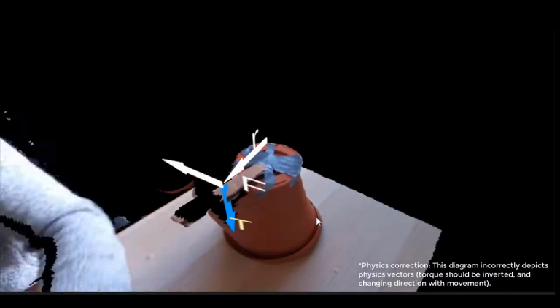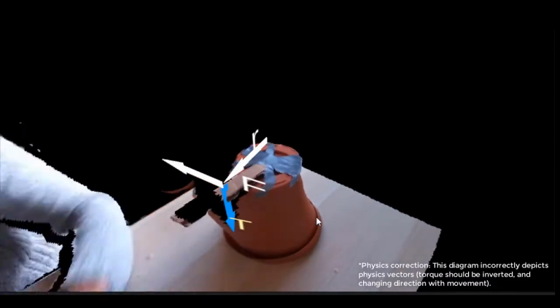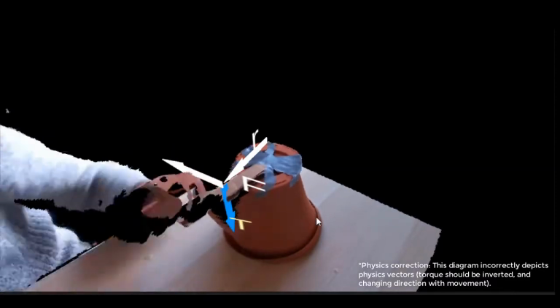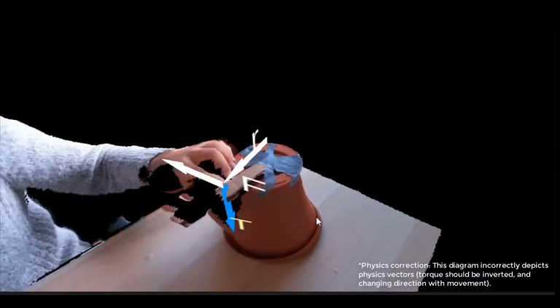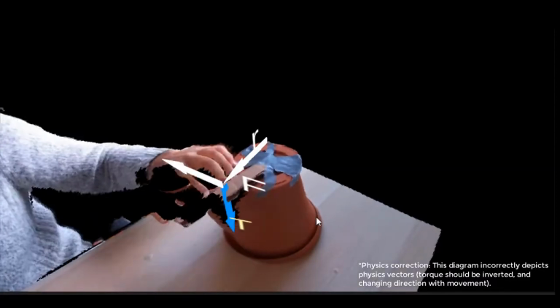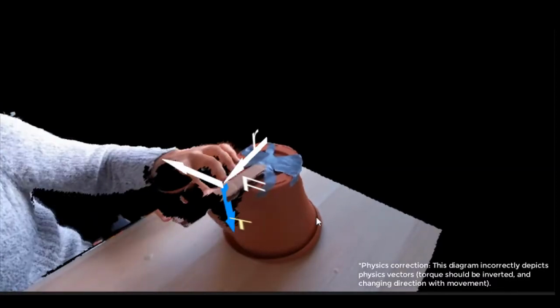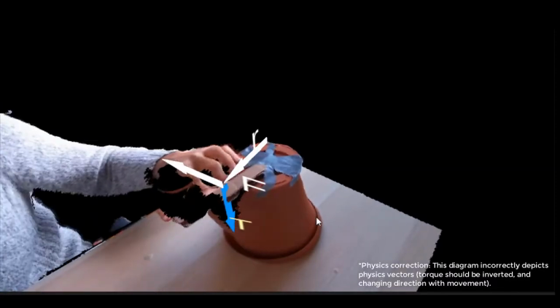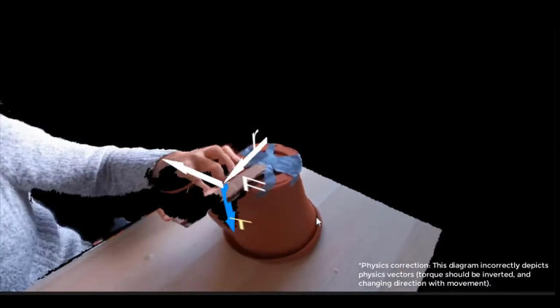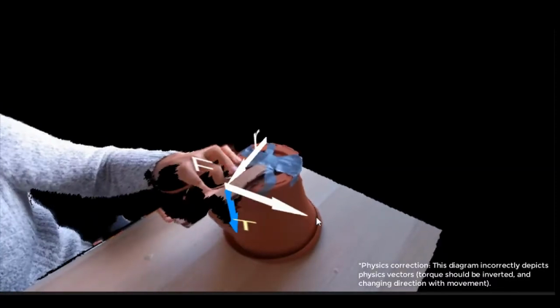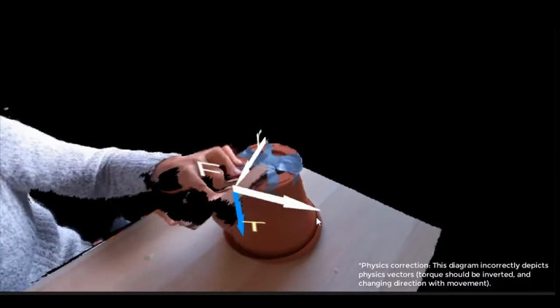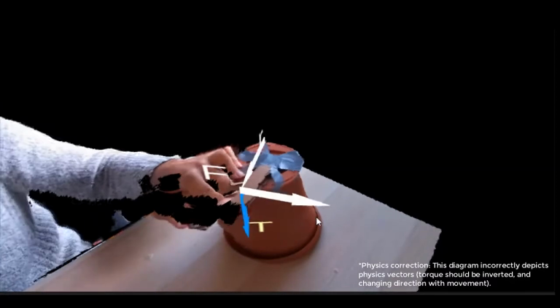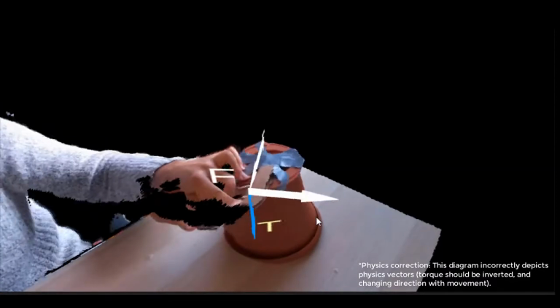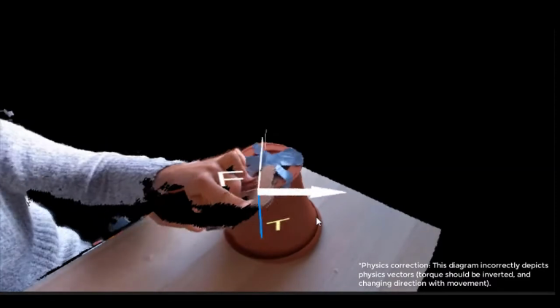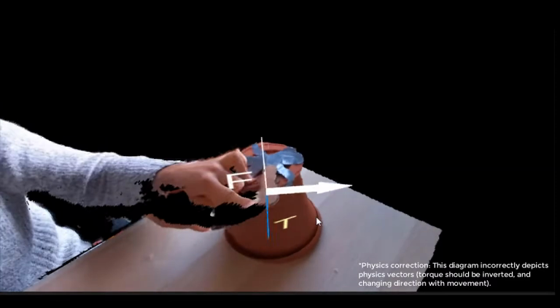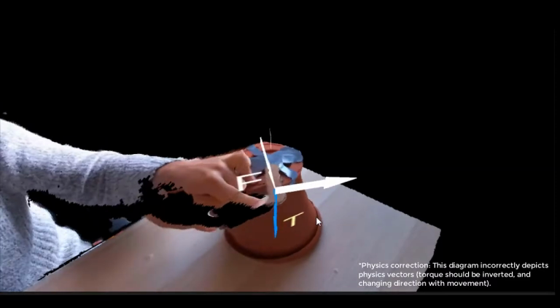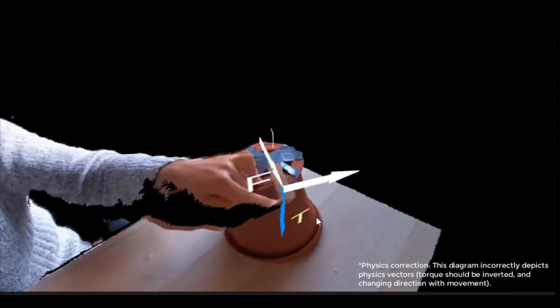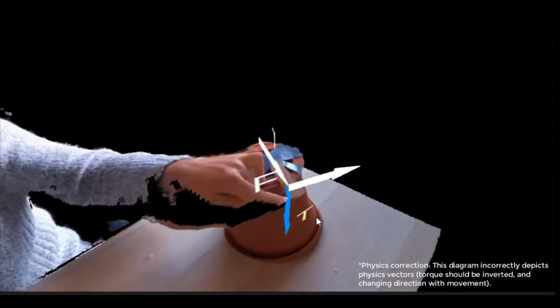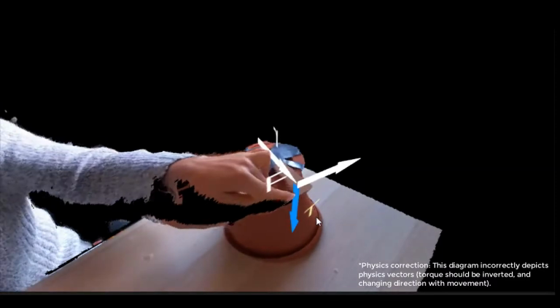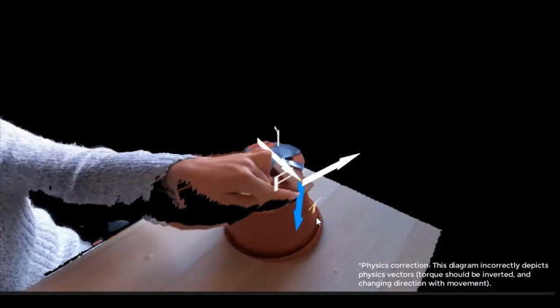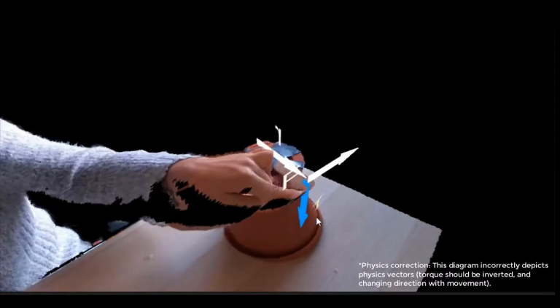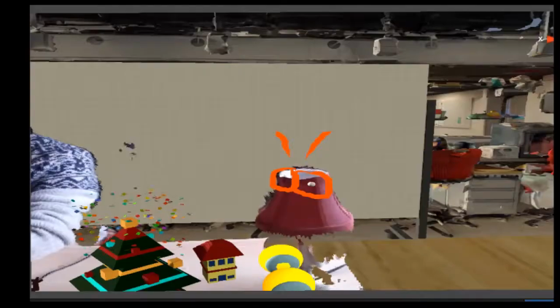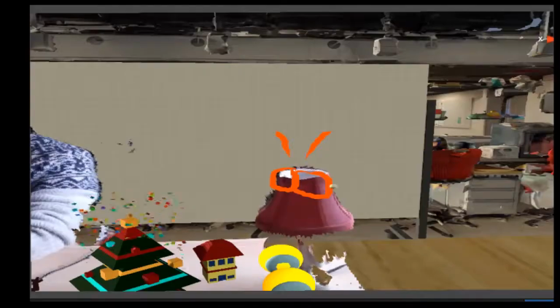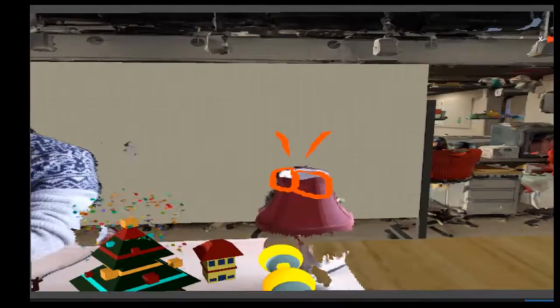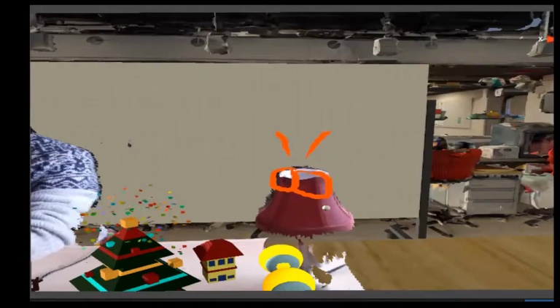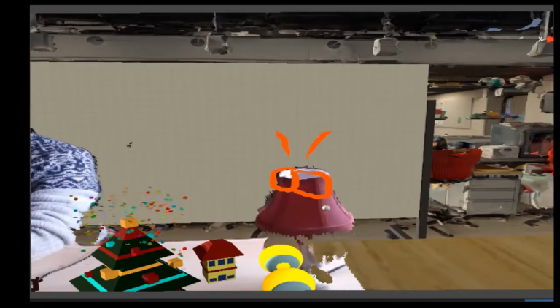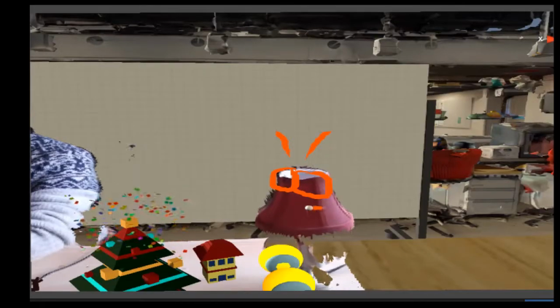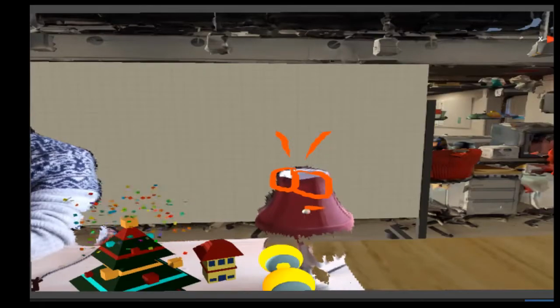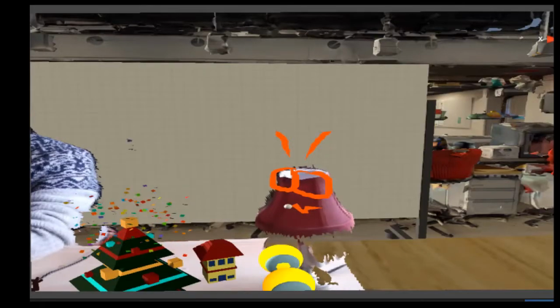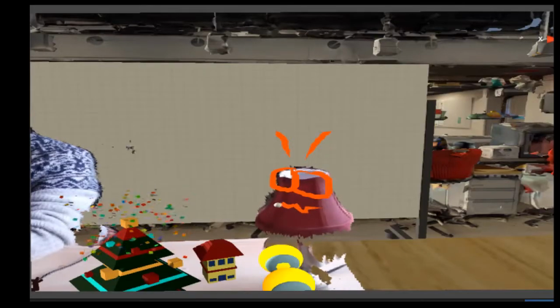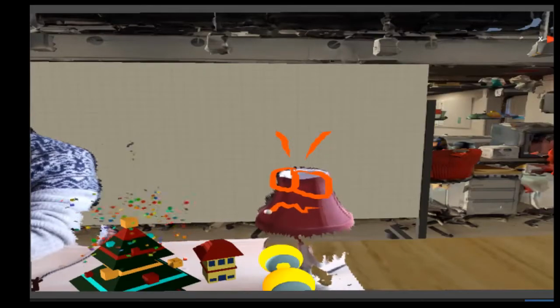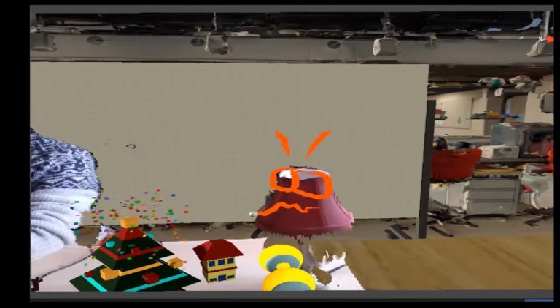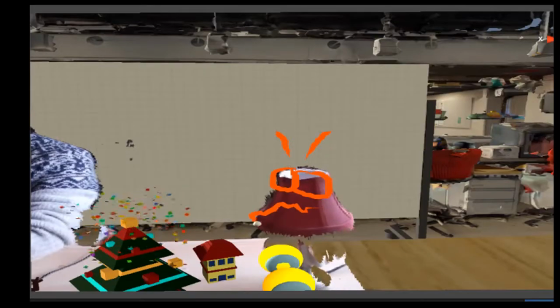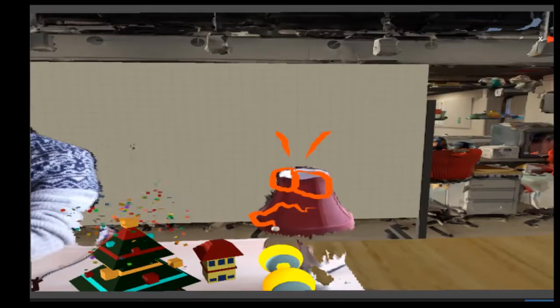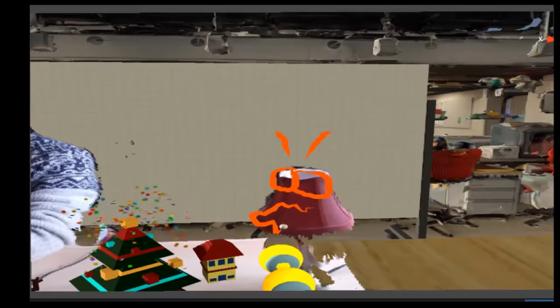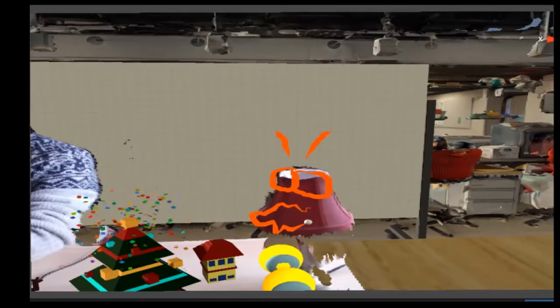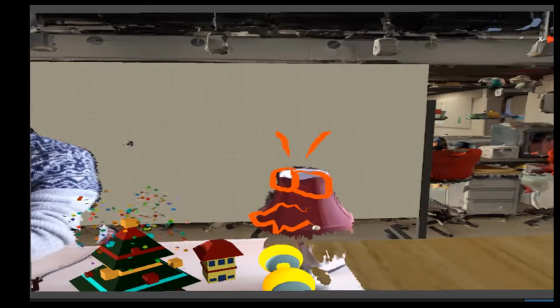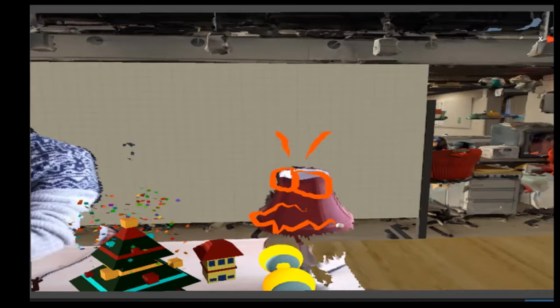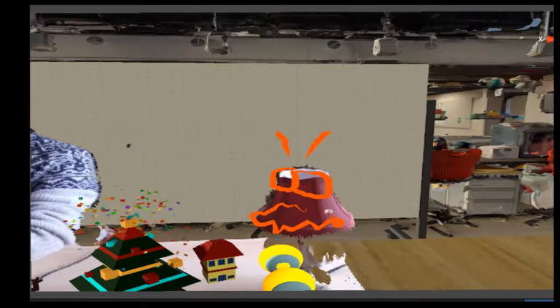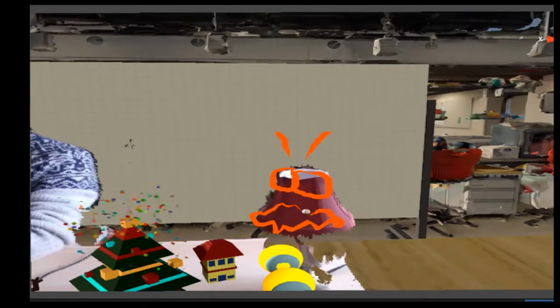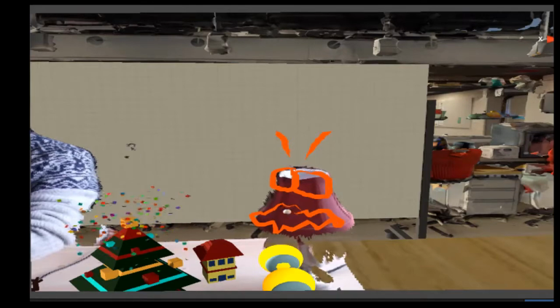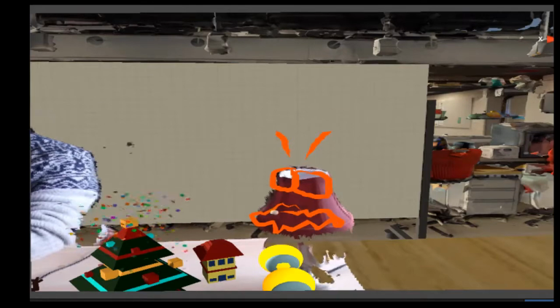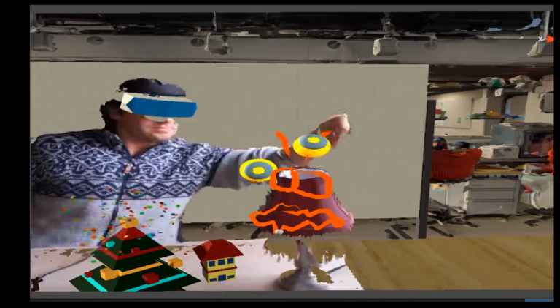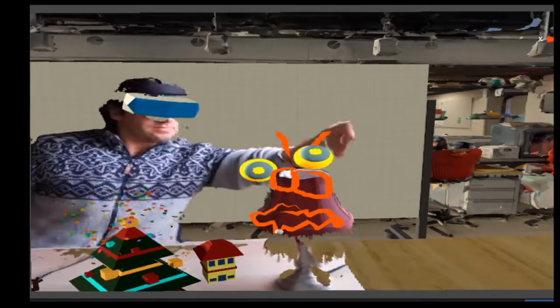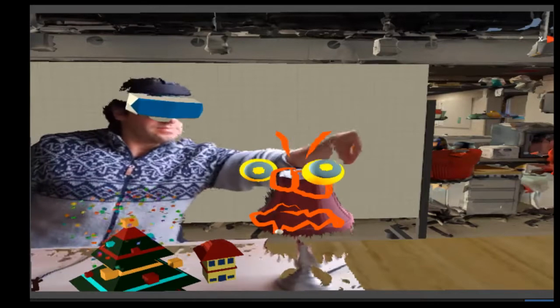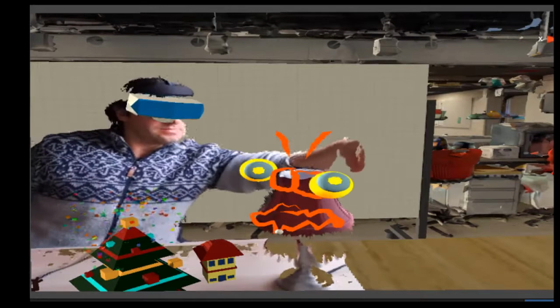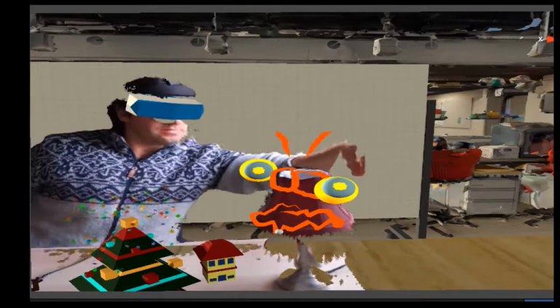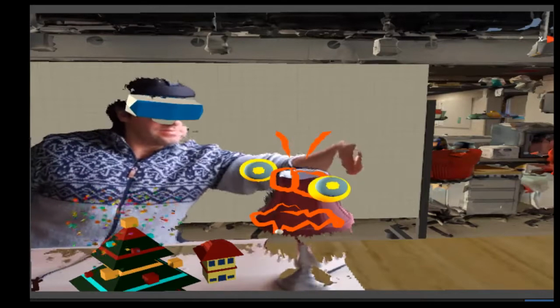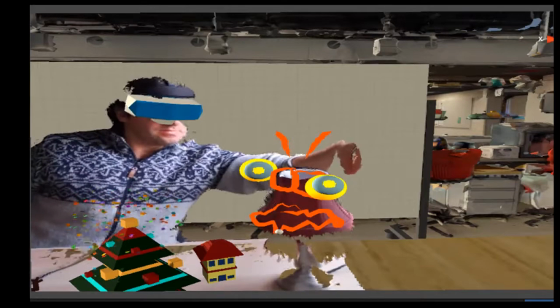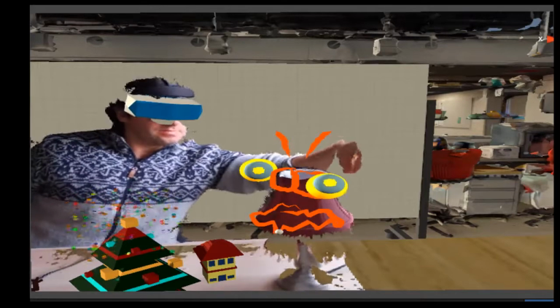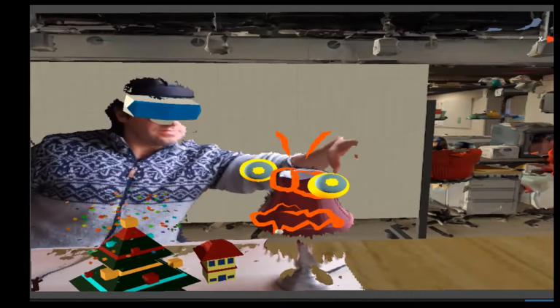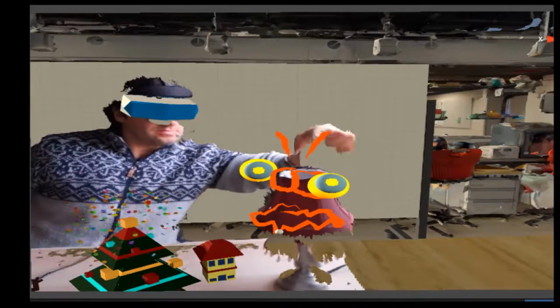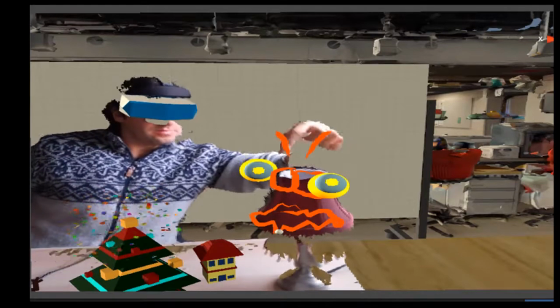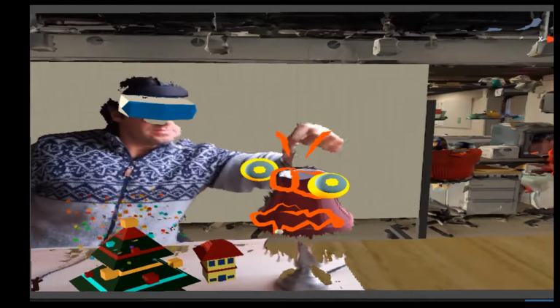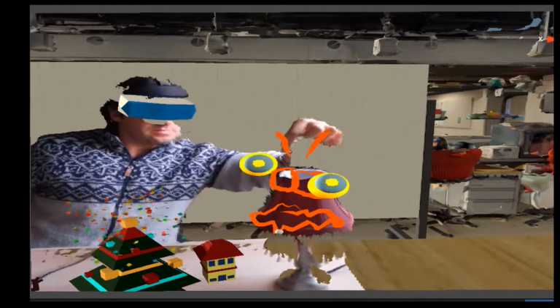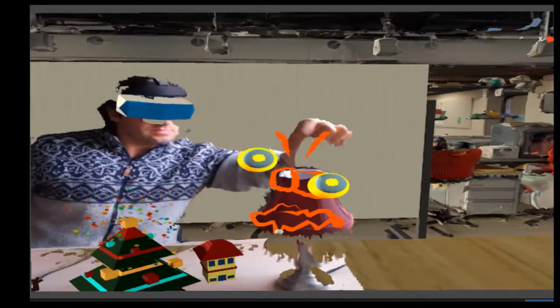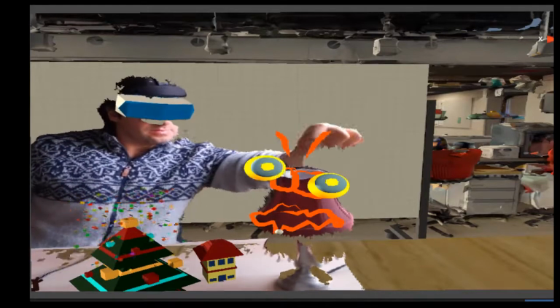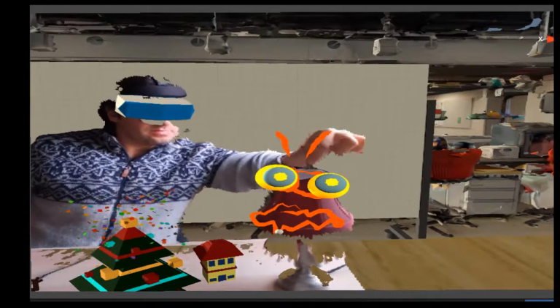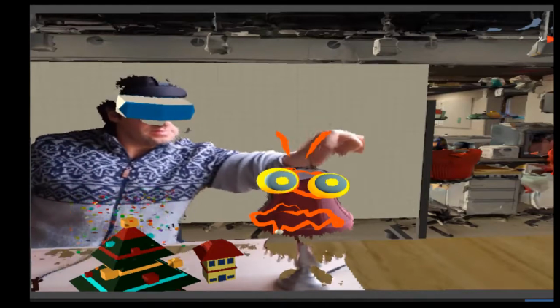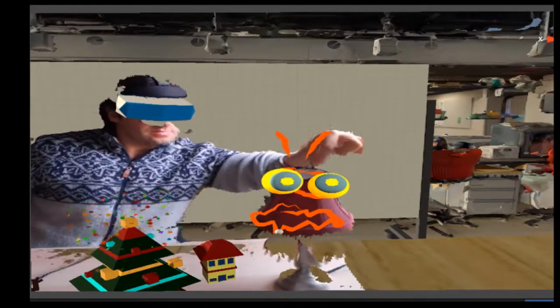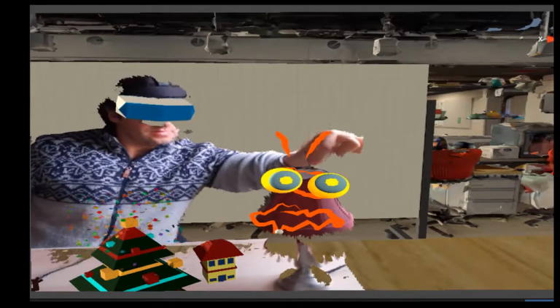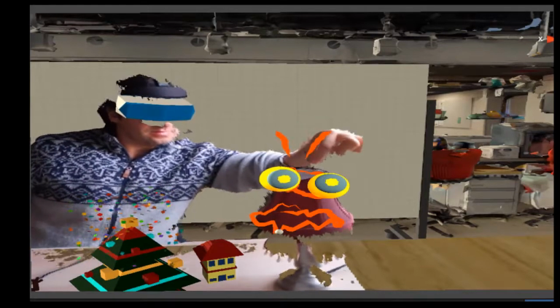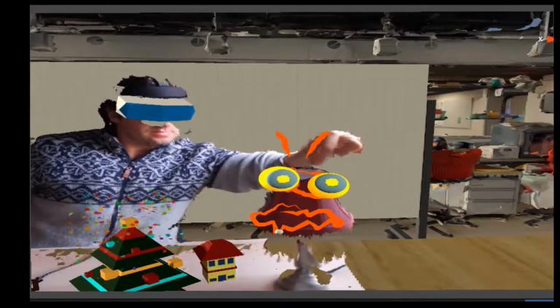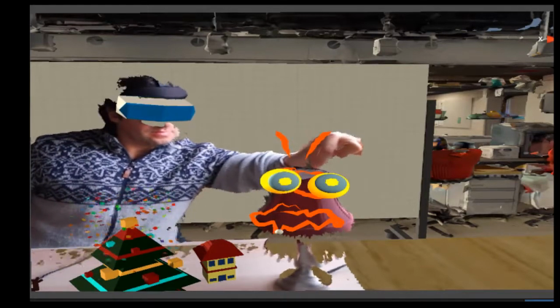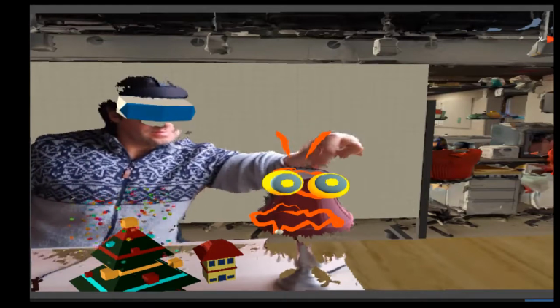Furthermore, this permits fun collaborations where users can merge physical objects with virtual objects. Thank you very much.